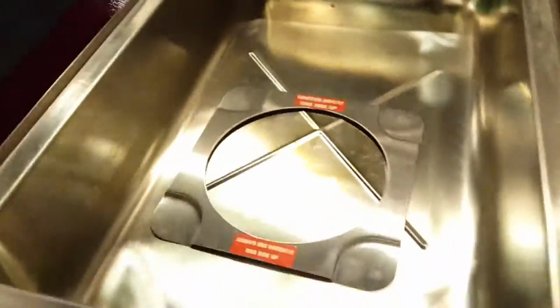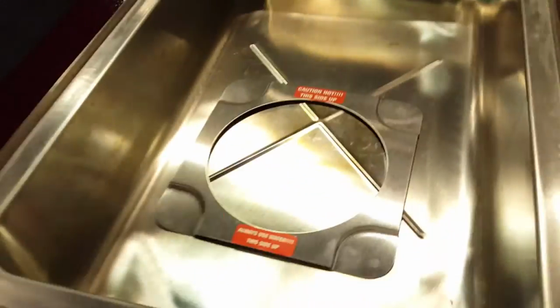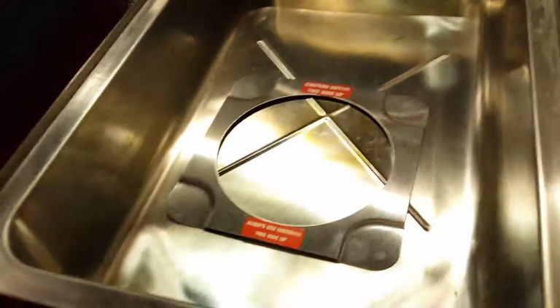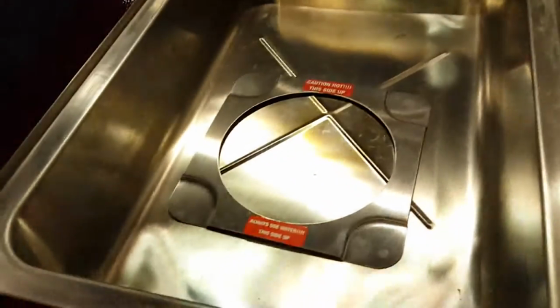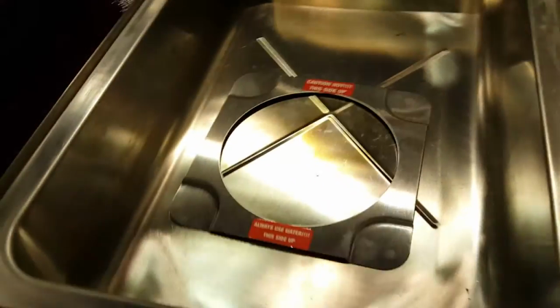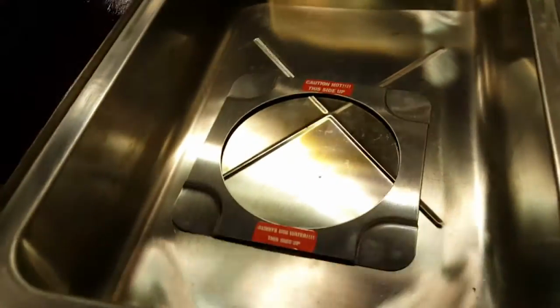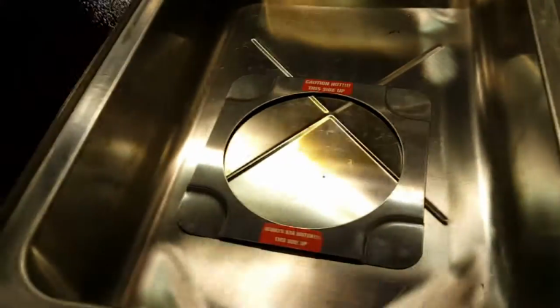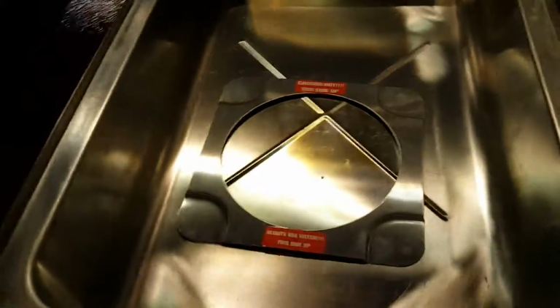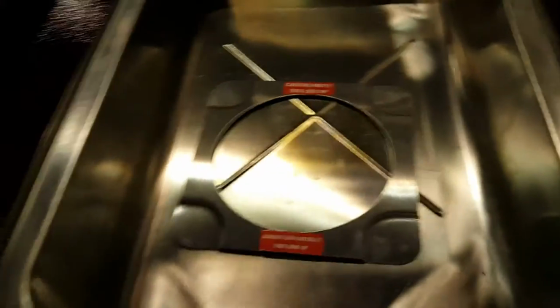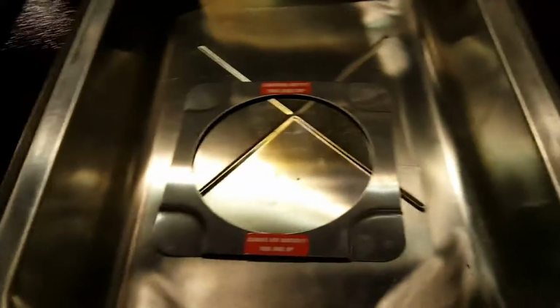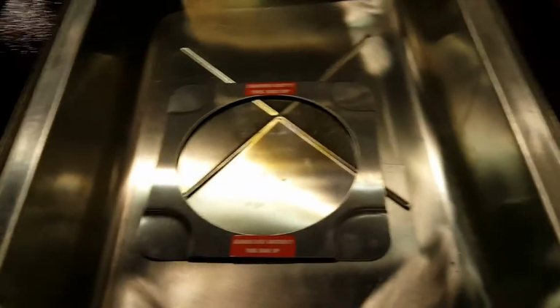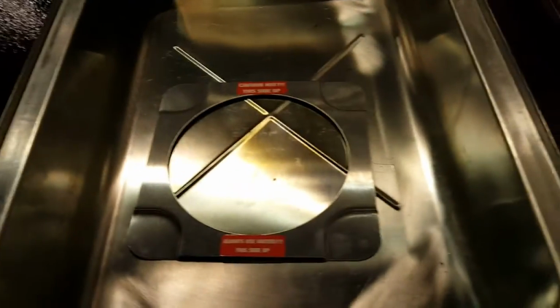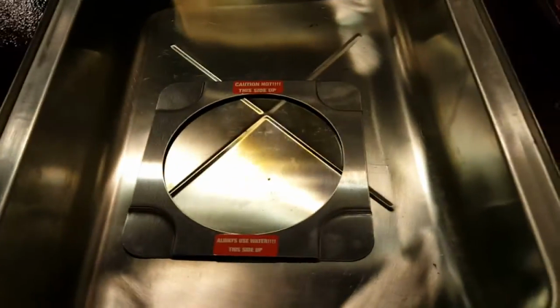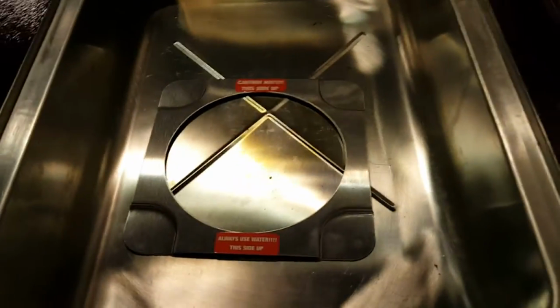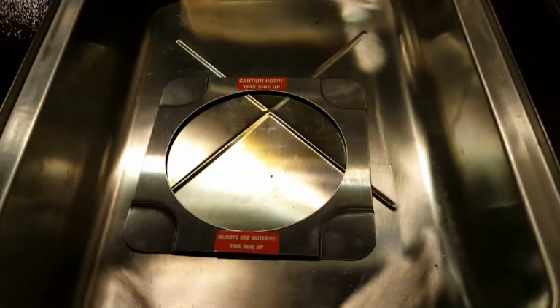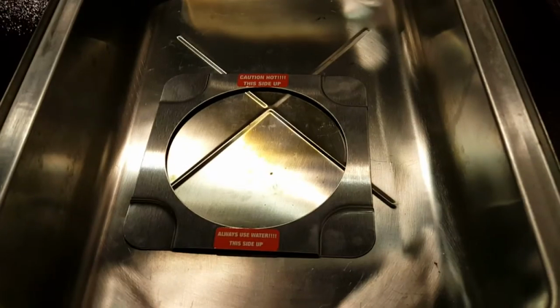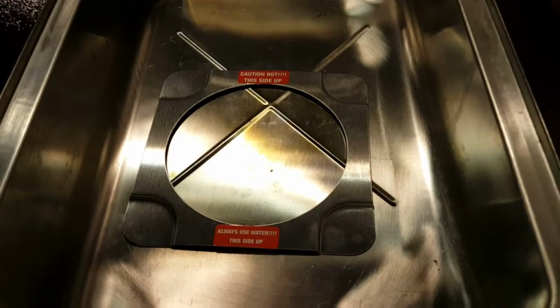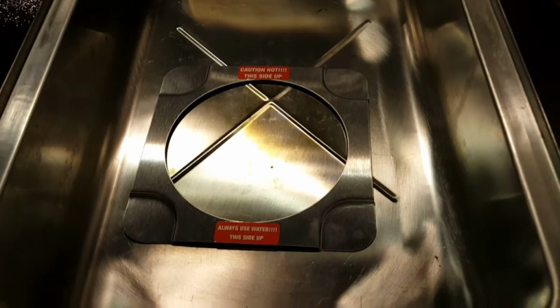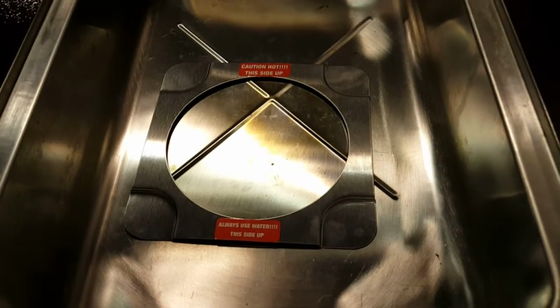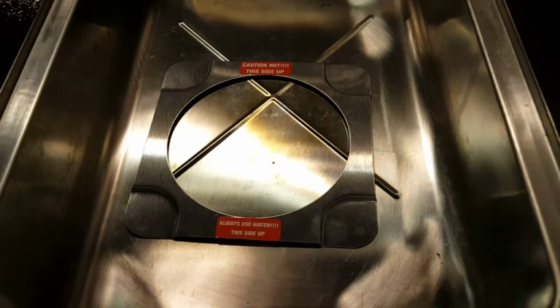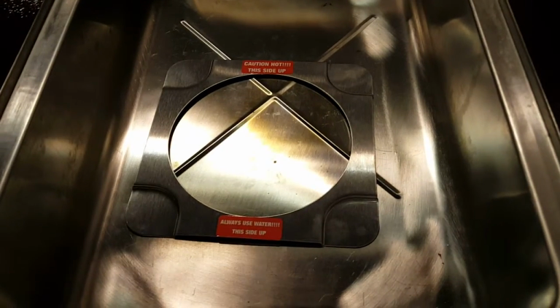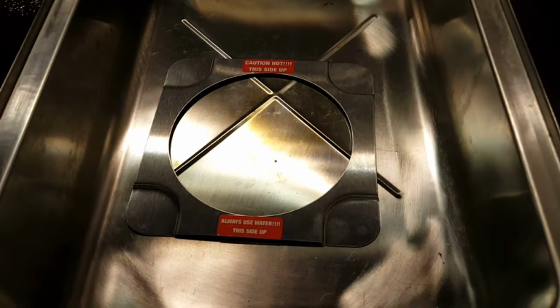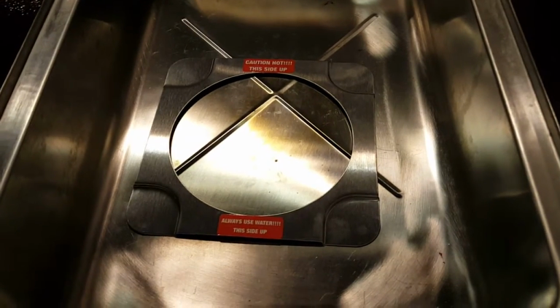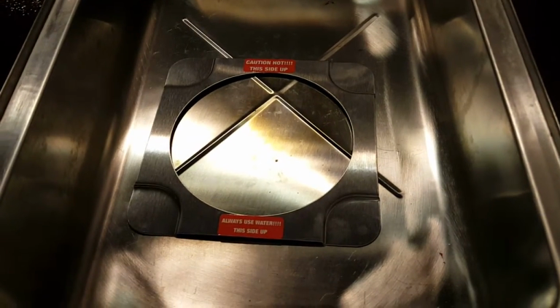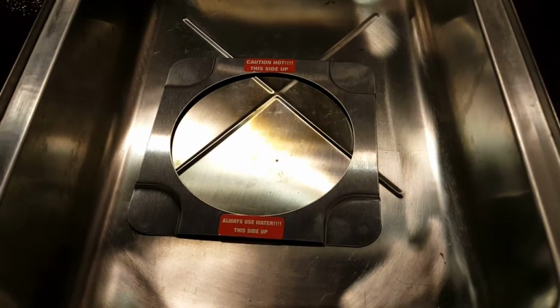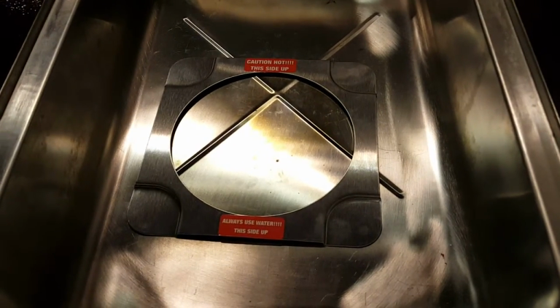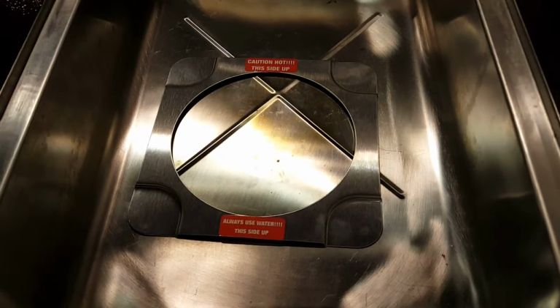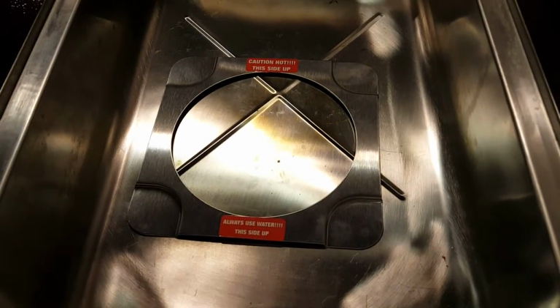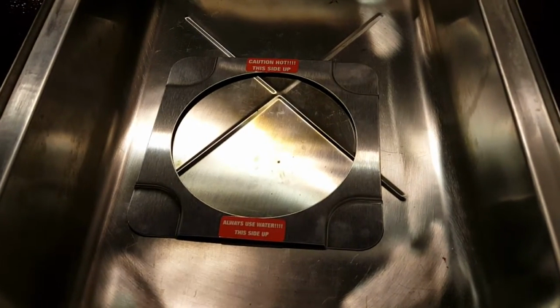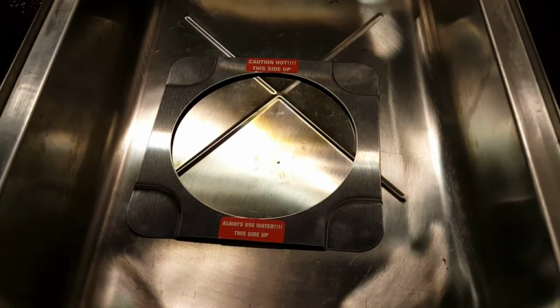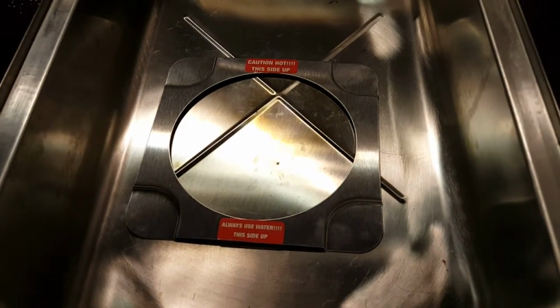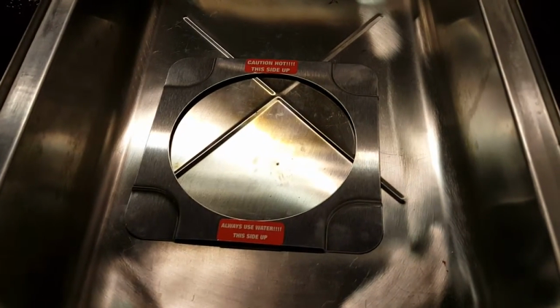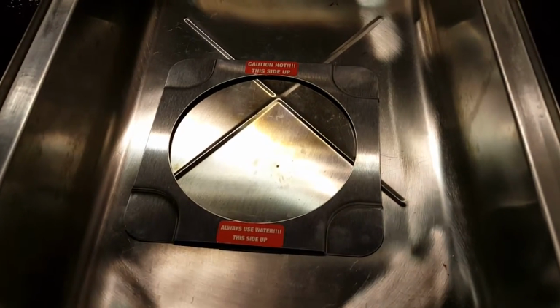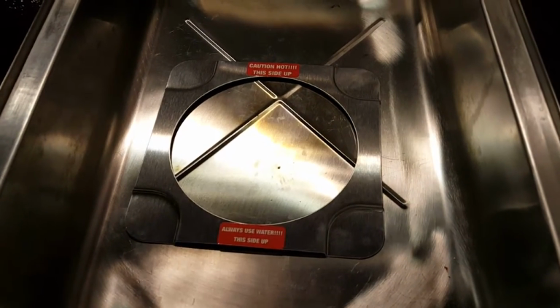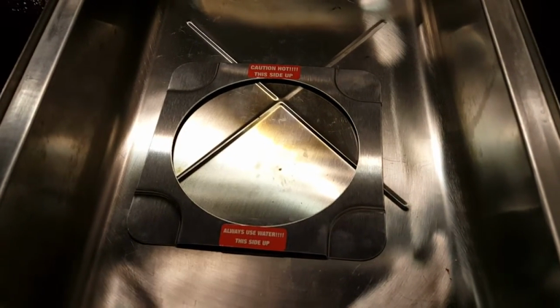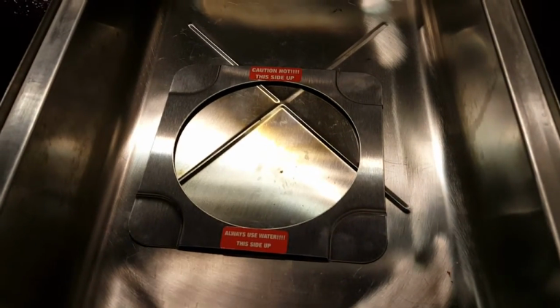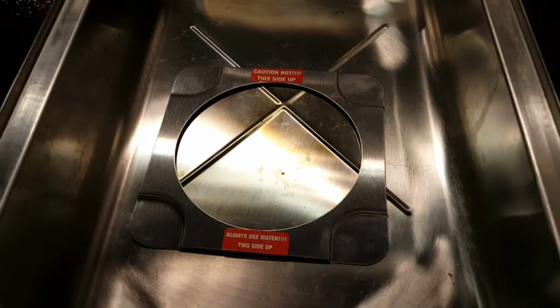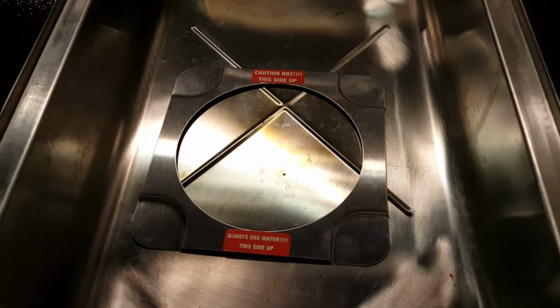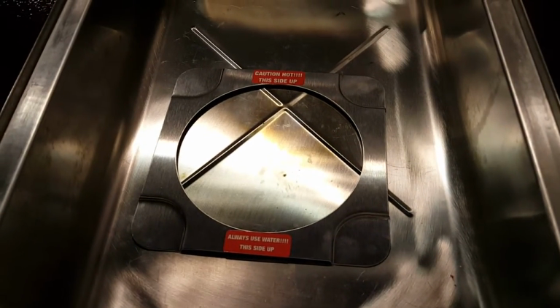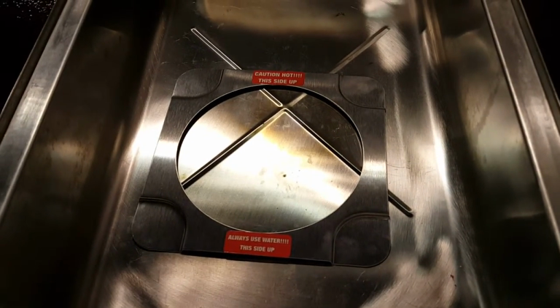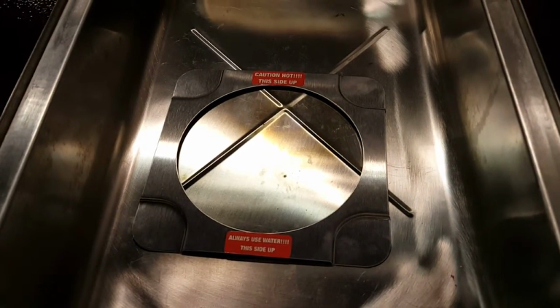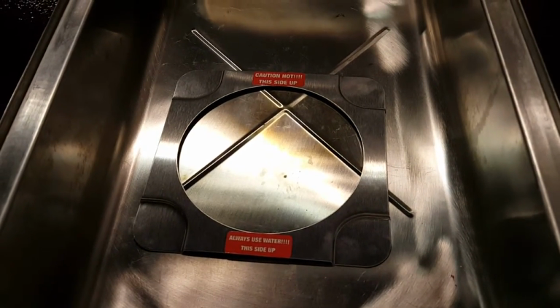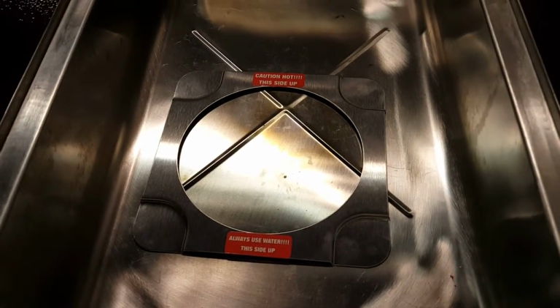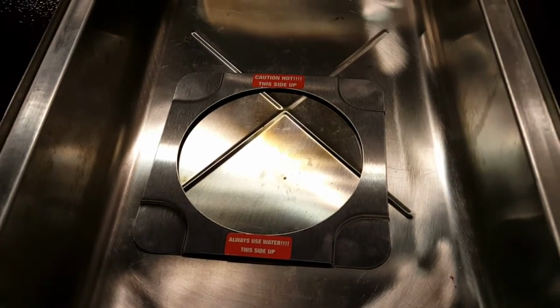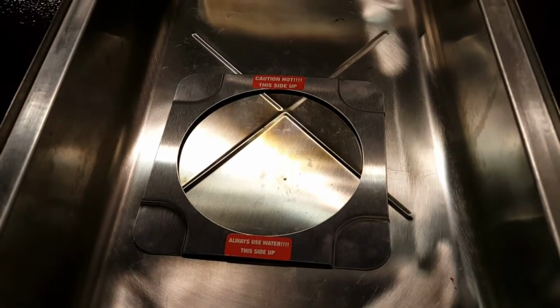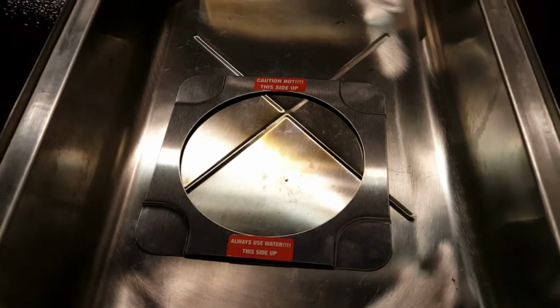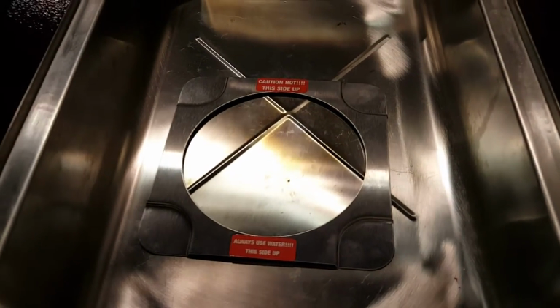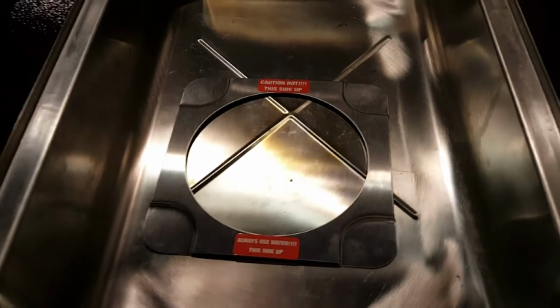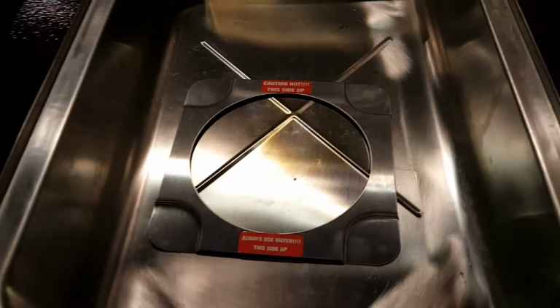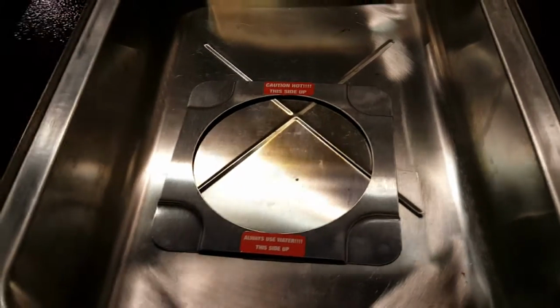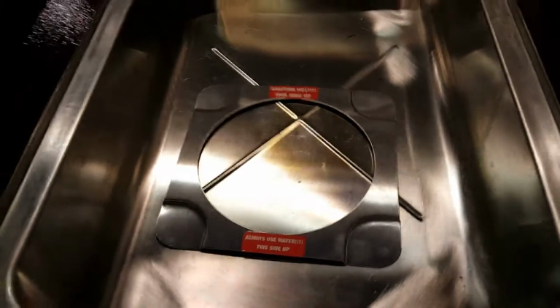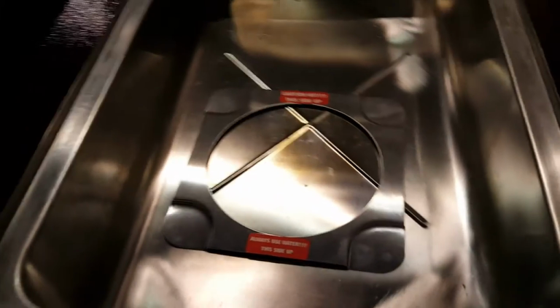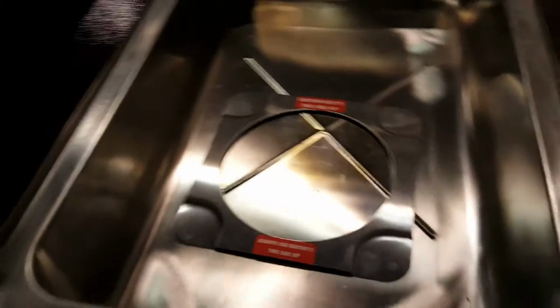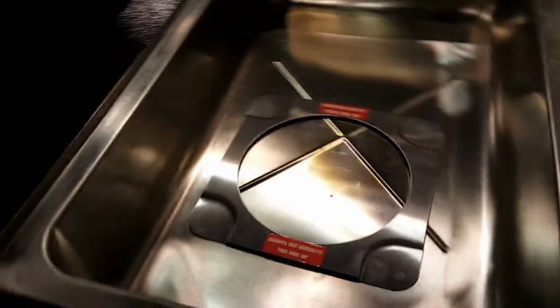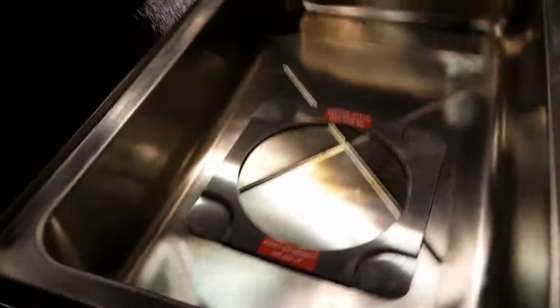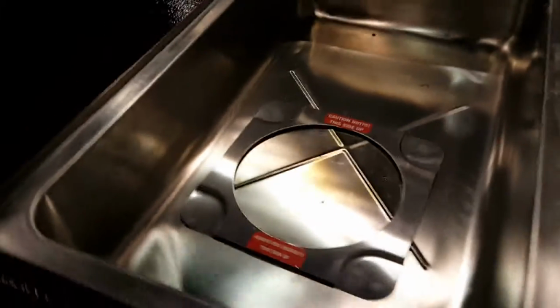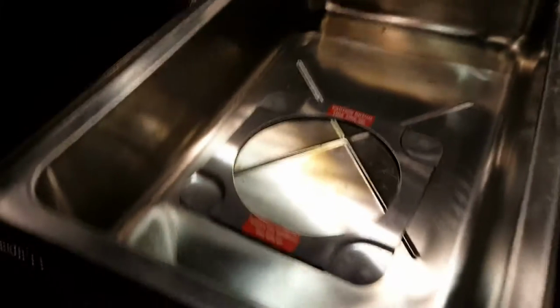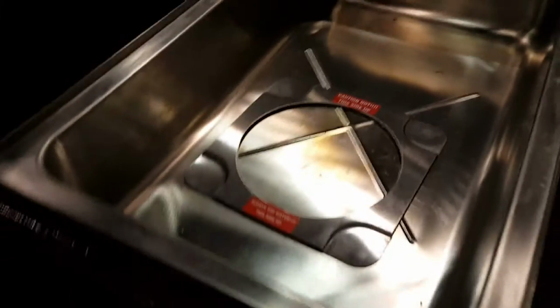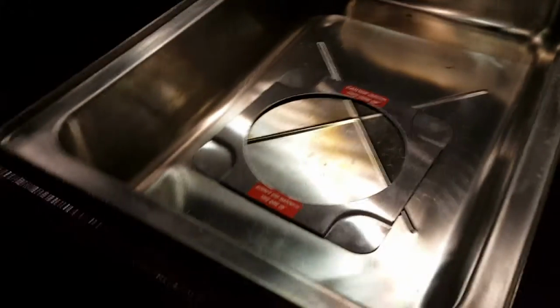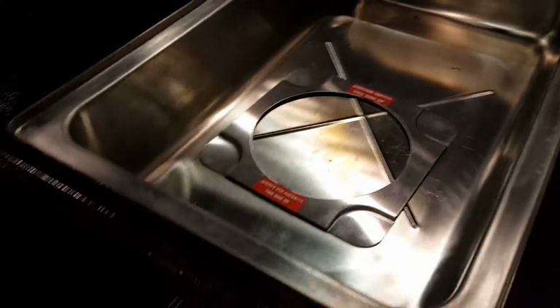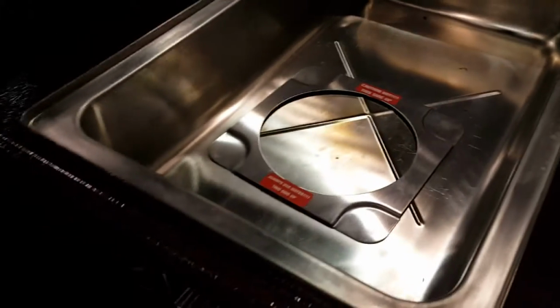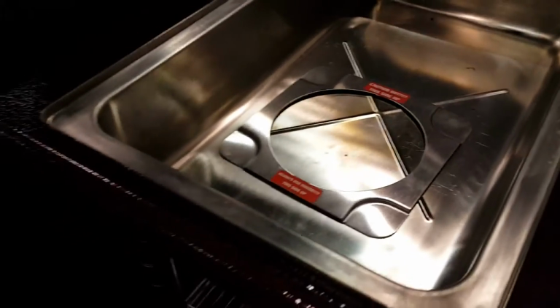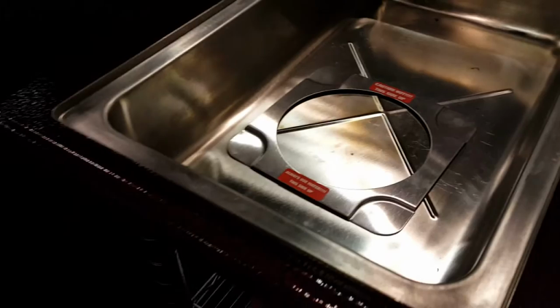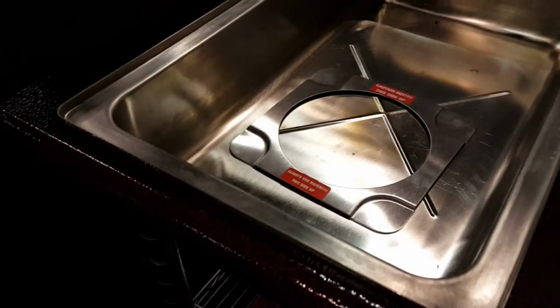Add your water like you normally do, set your timer, set your temperature, and you're in business. No more canned fuel.